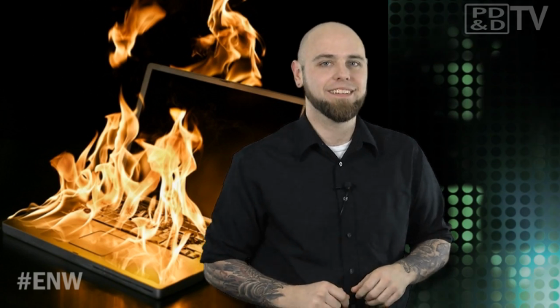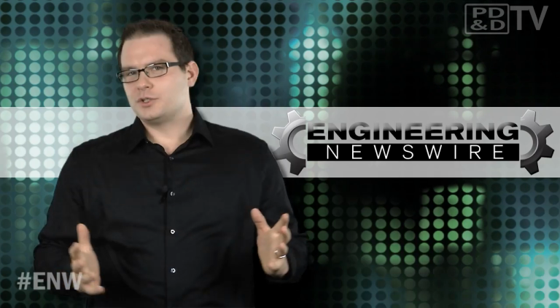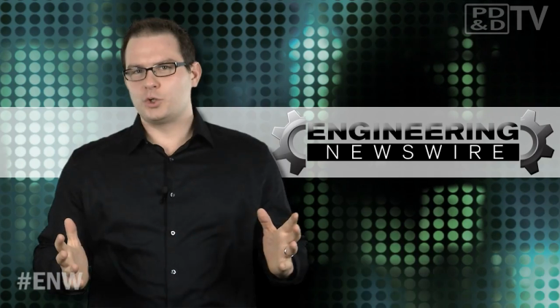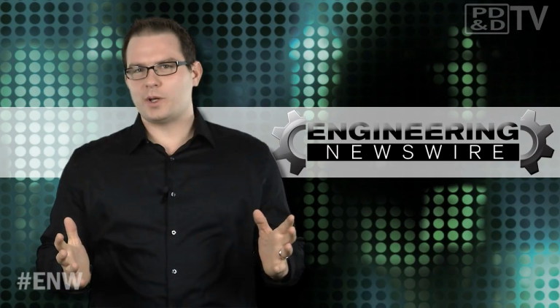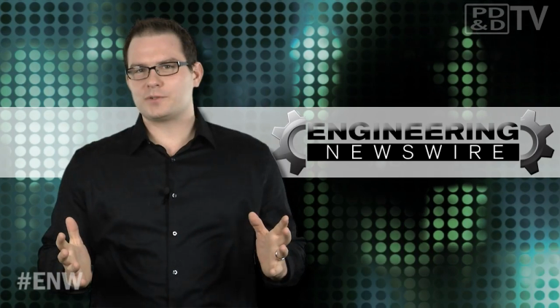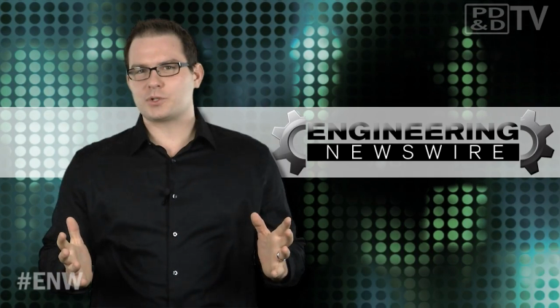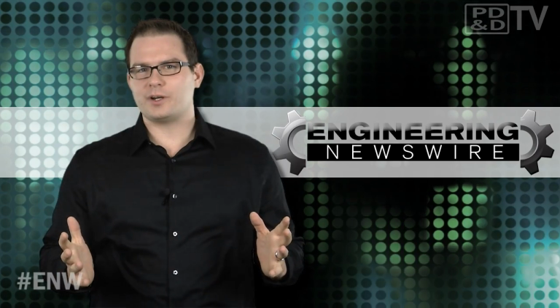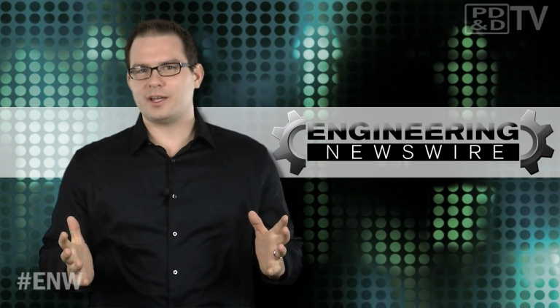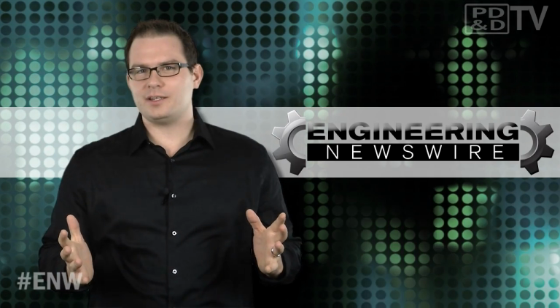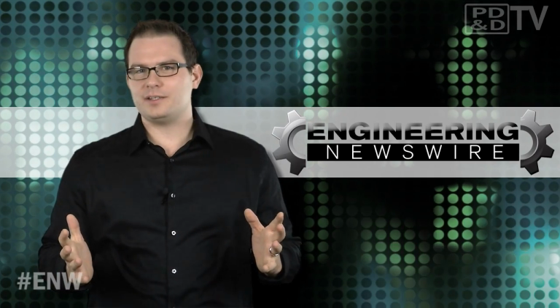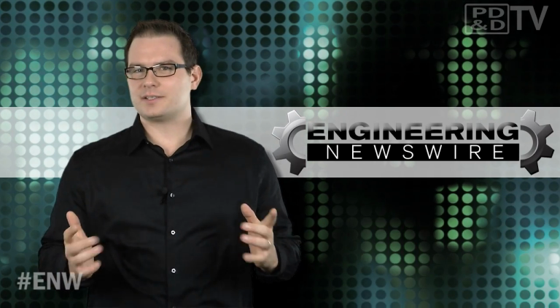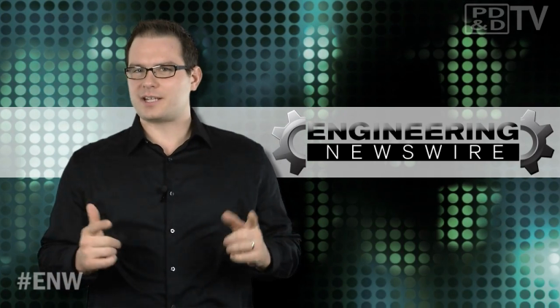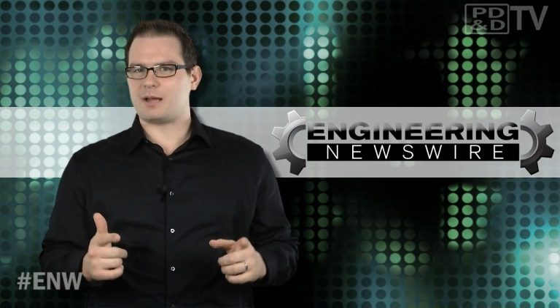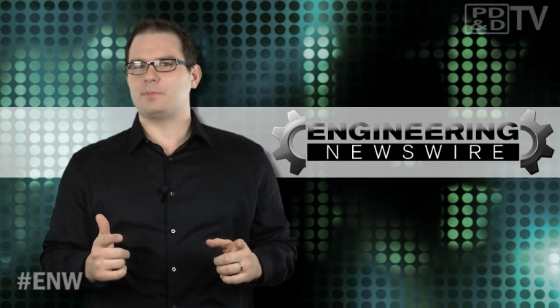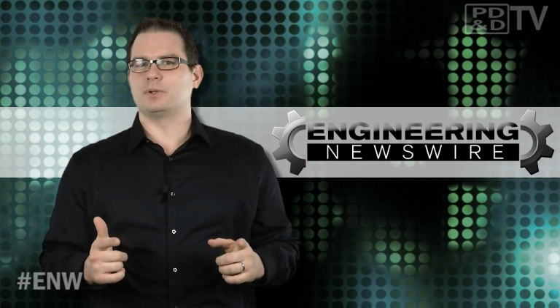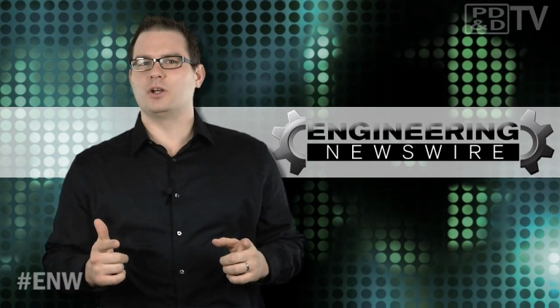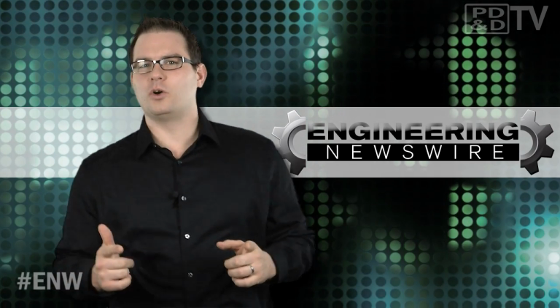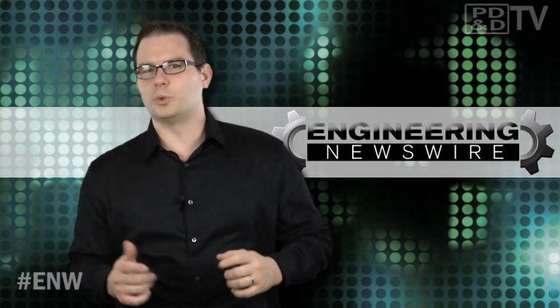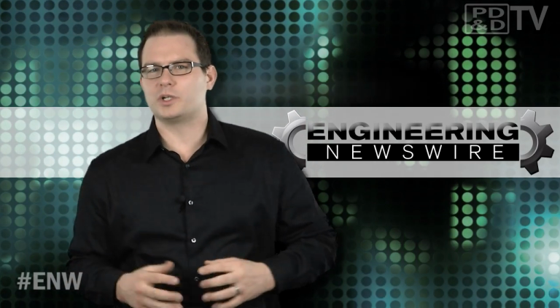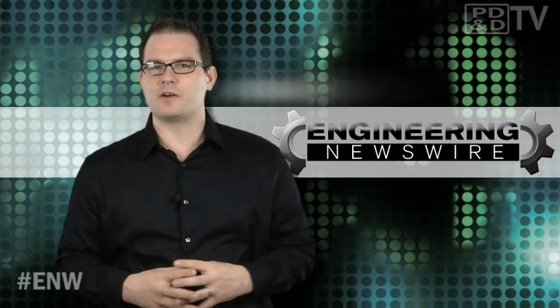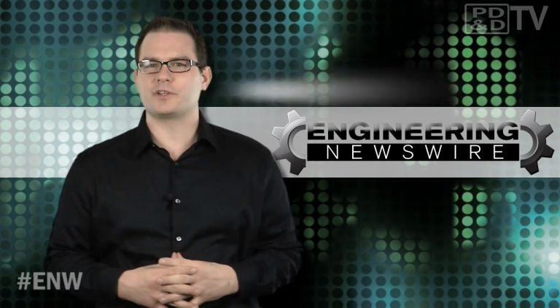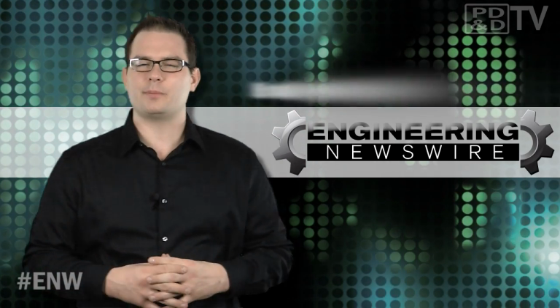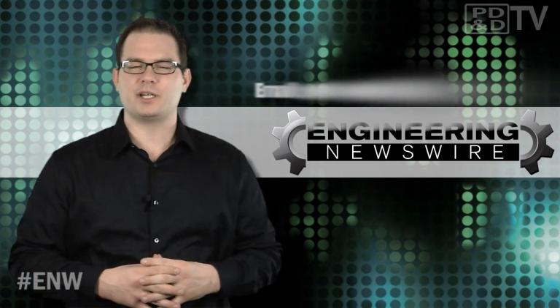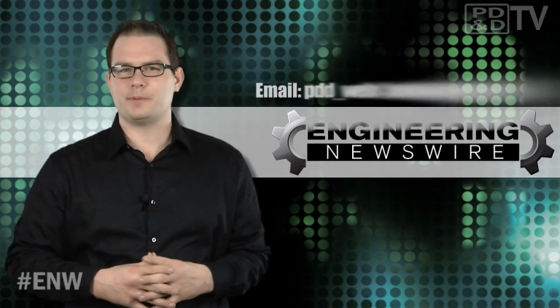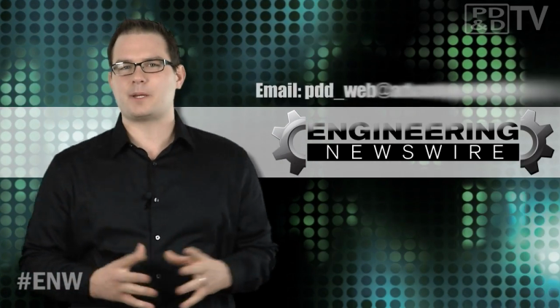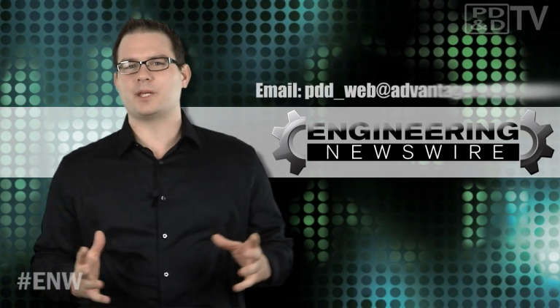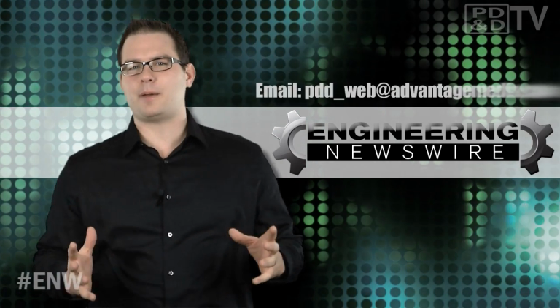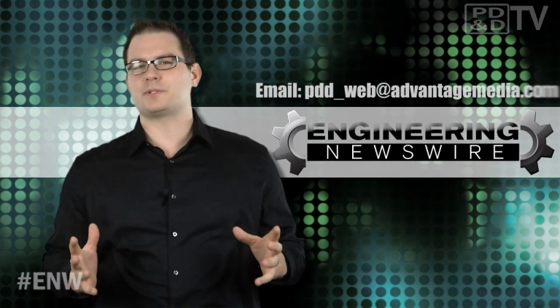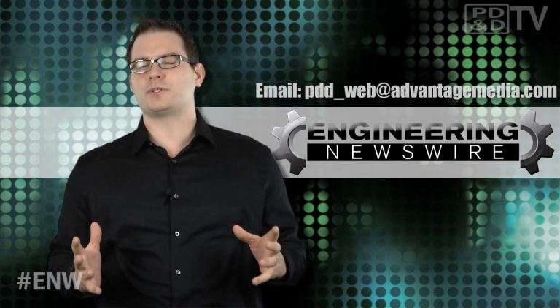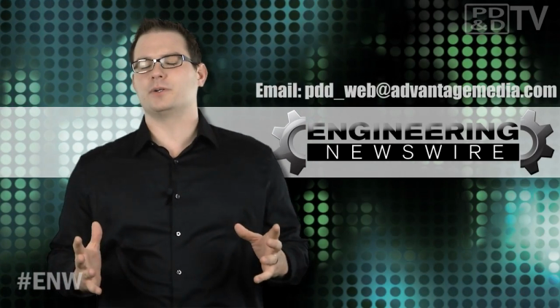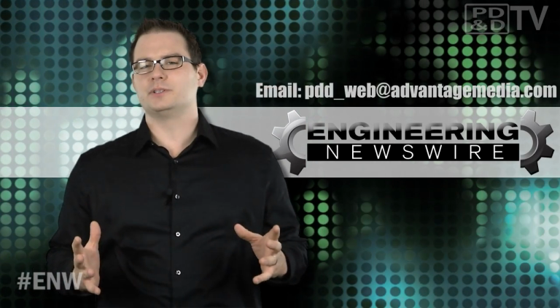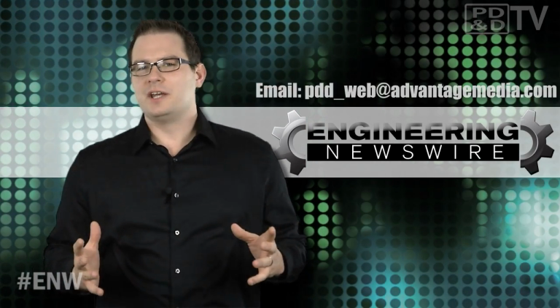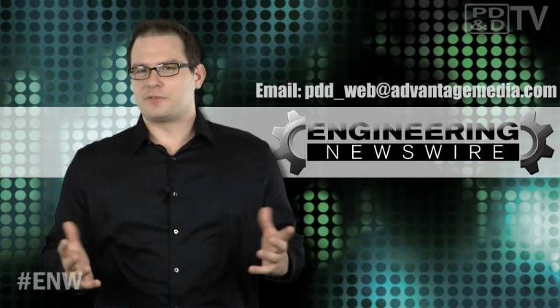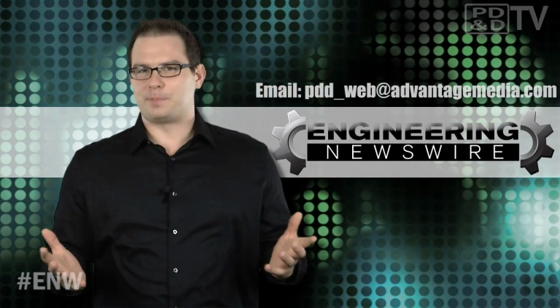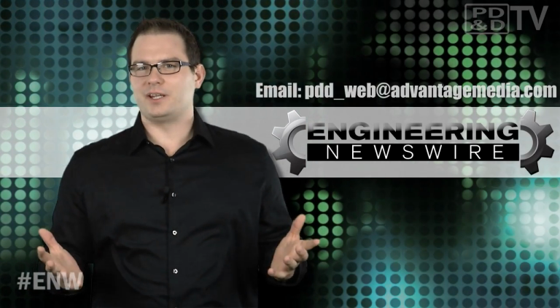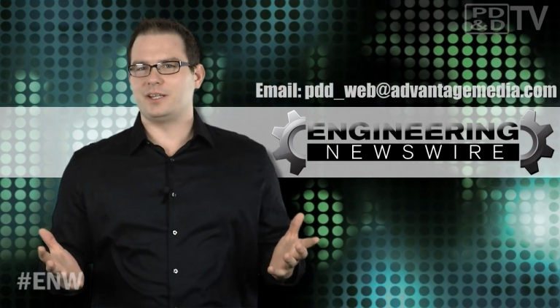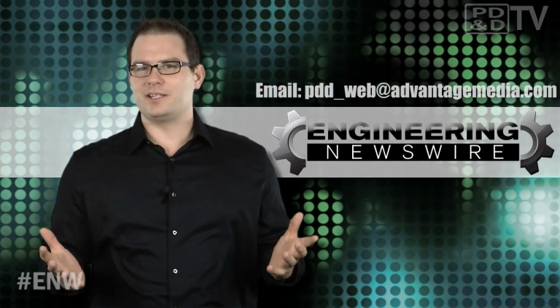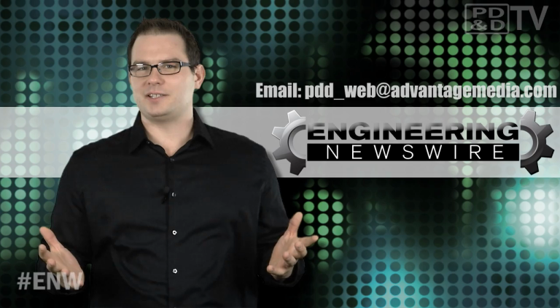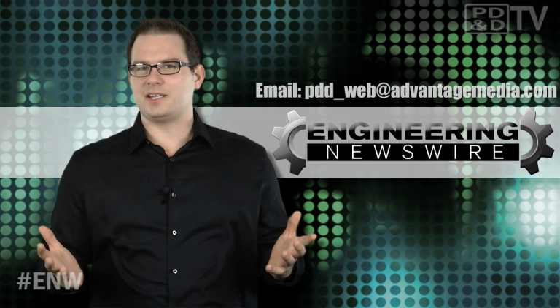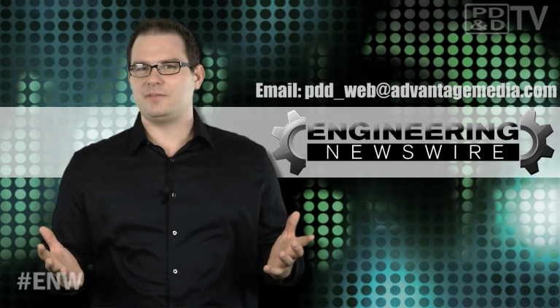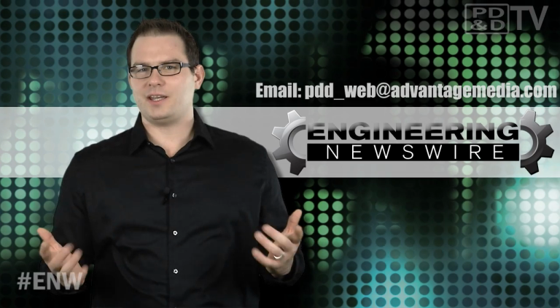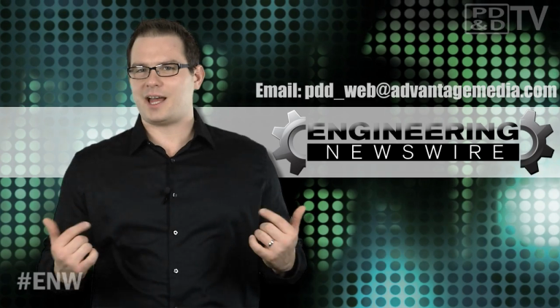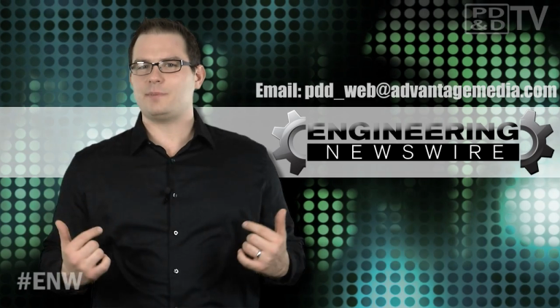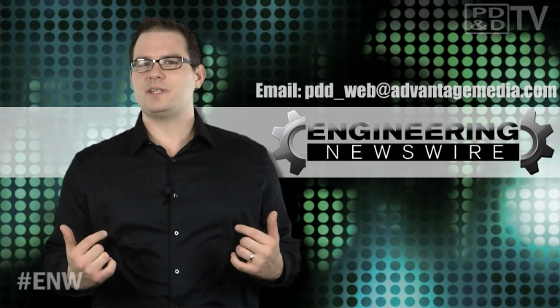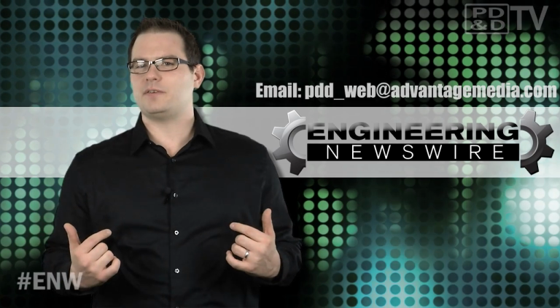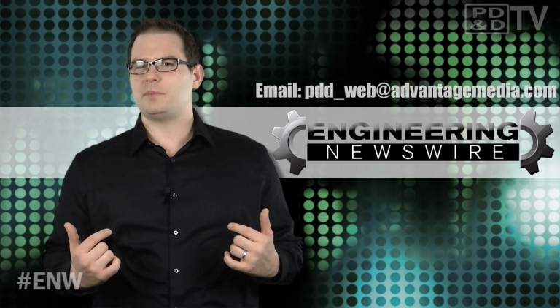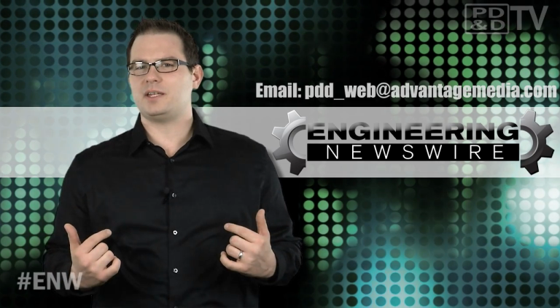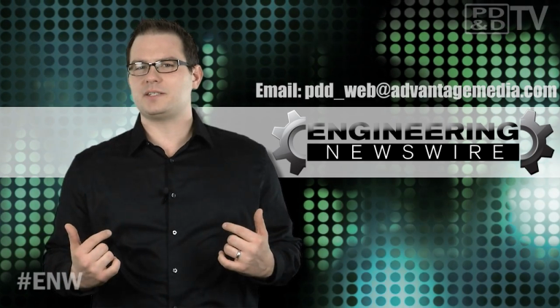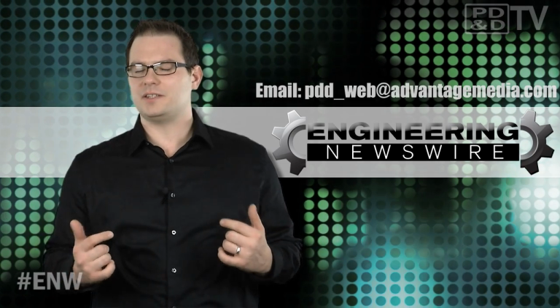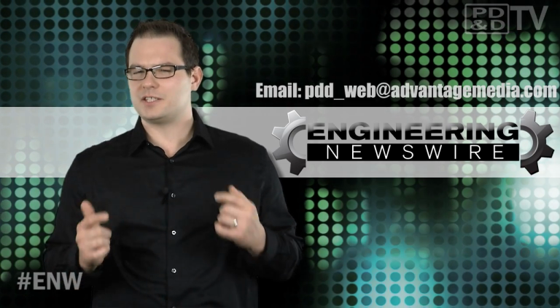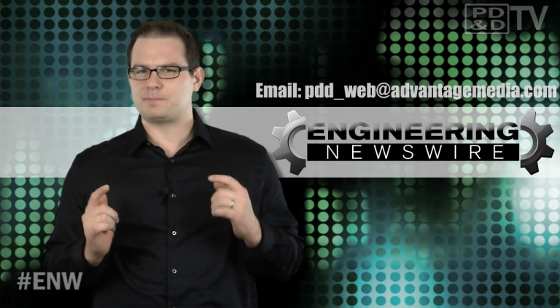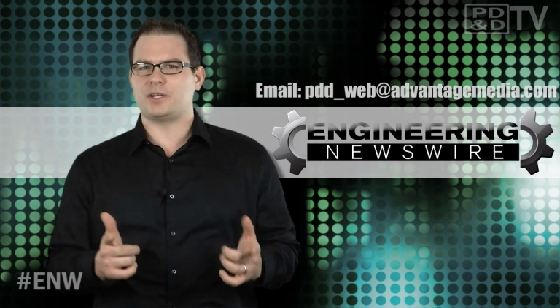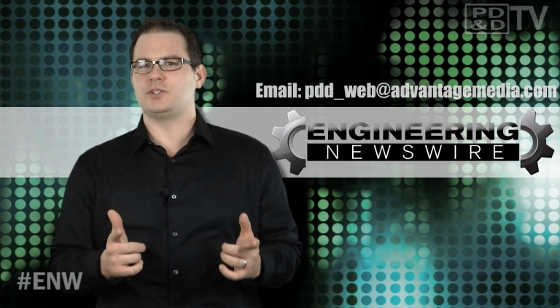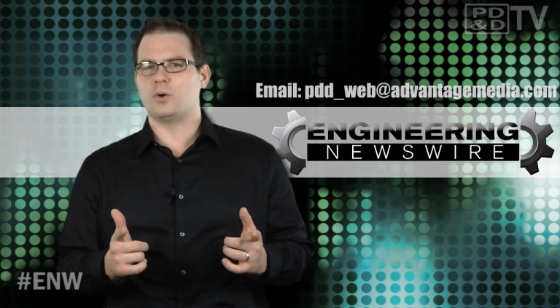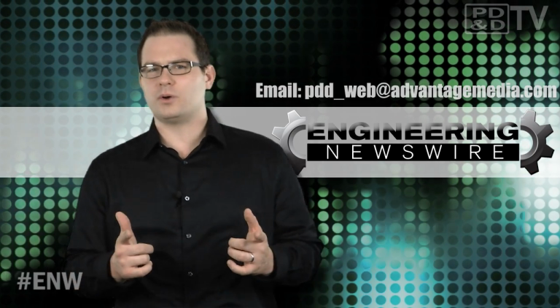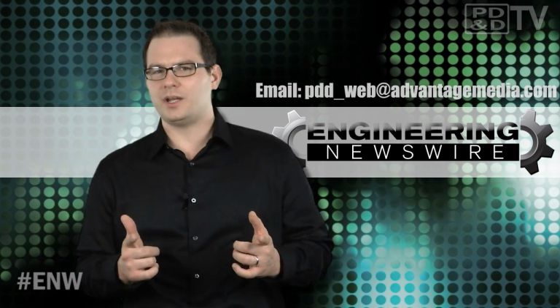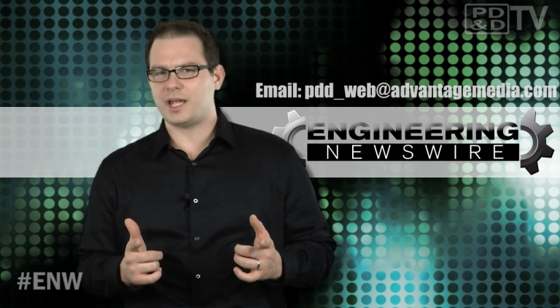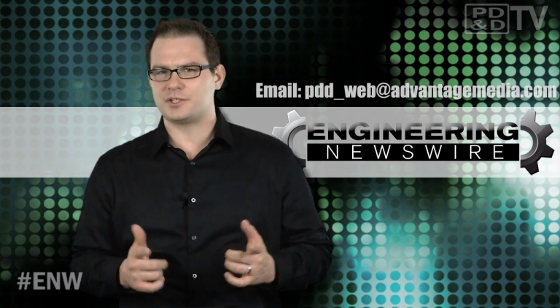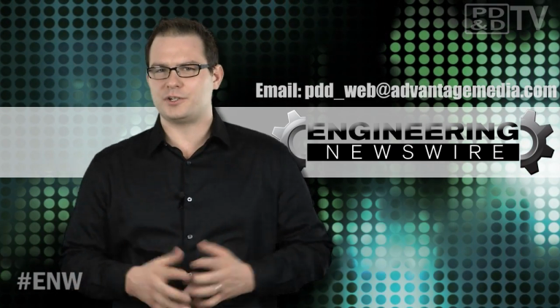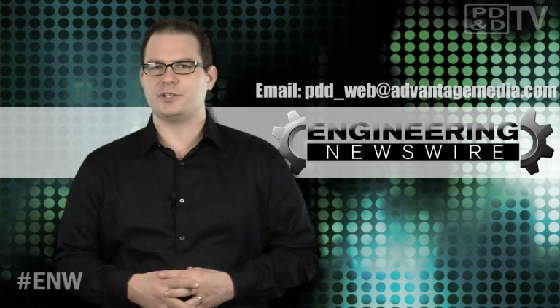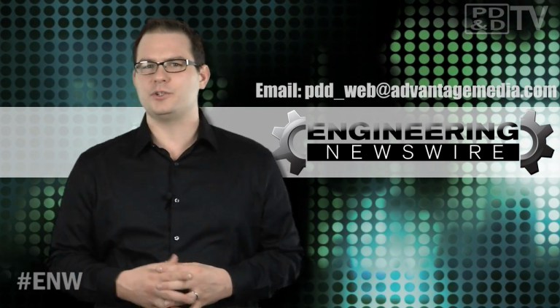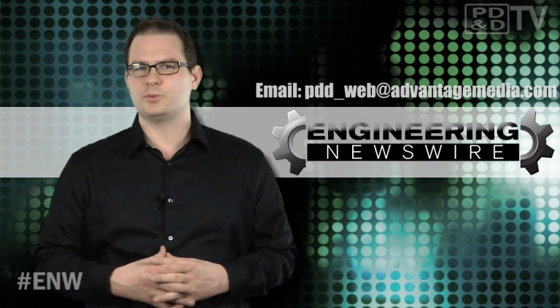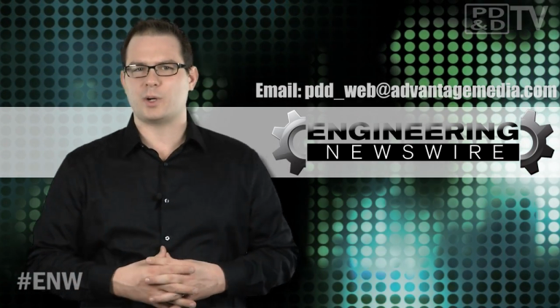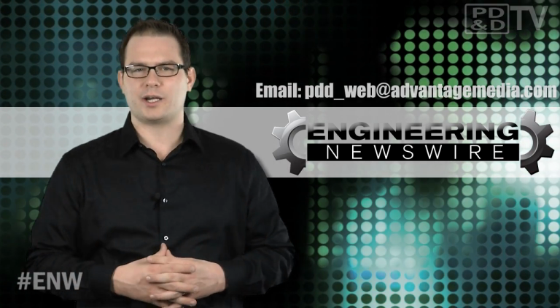Do you have story ideas? Comment below and we'll cover them in an upcoming episode. For PD&D TV, I'm David Manti and this has been your Engineering Newswire.